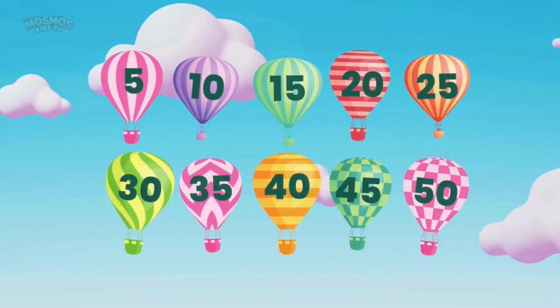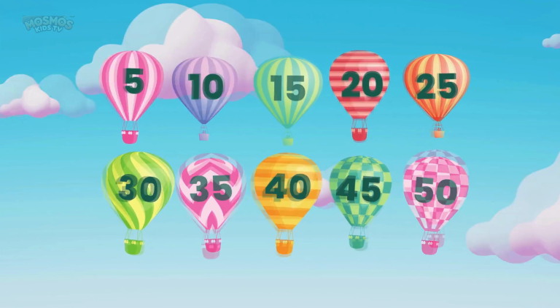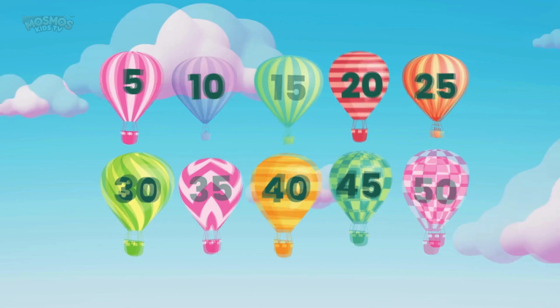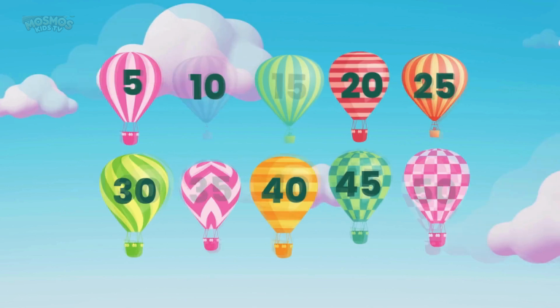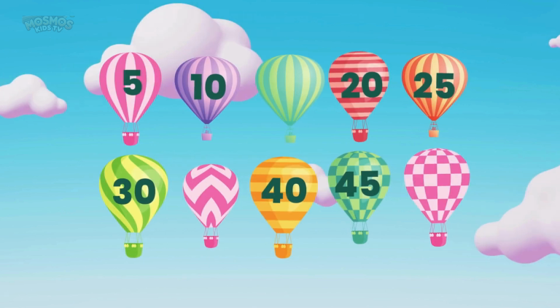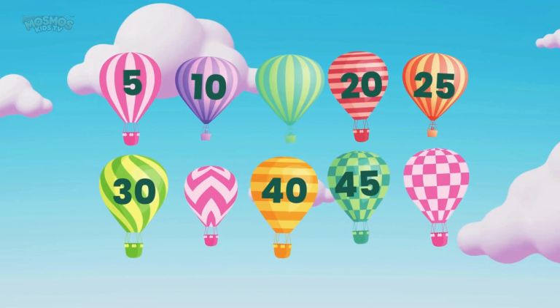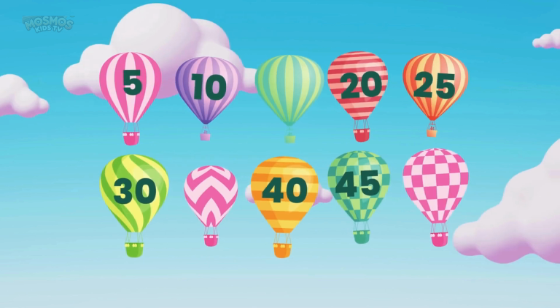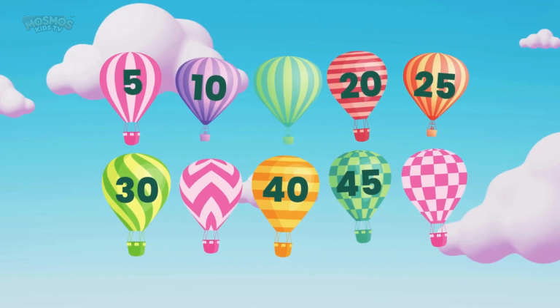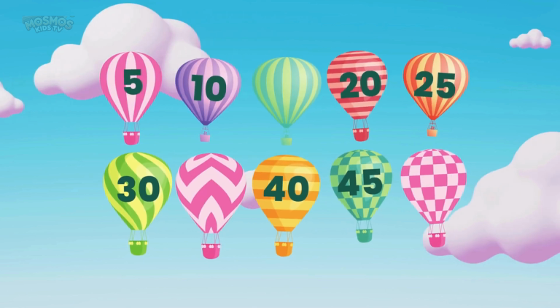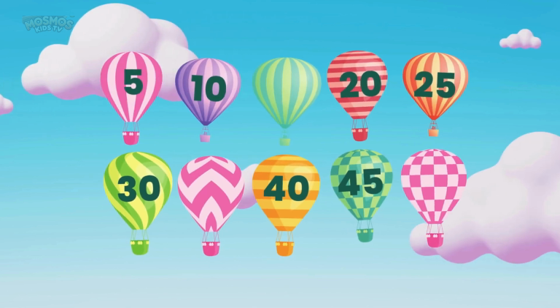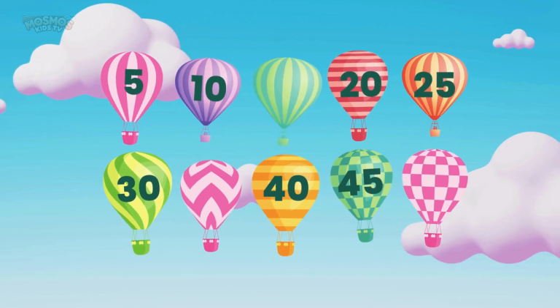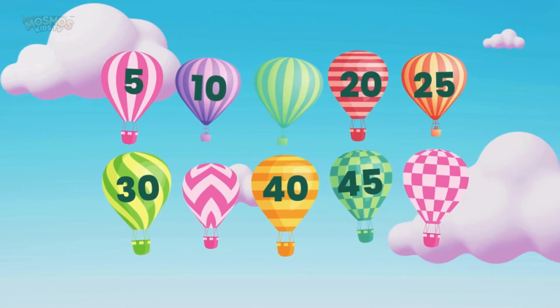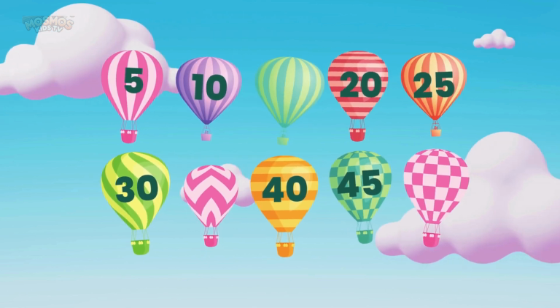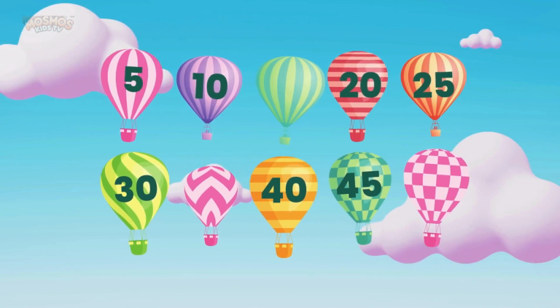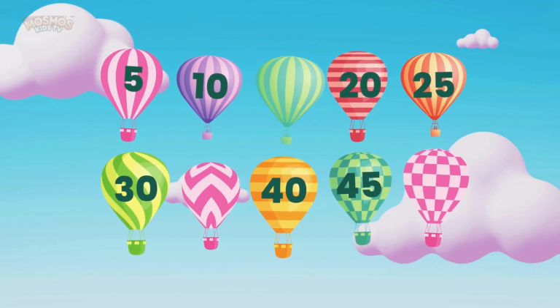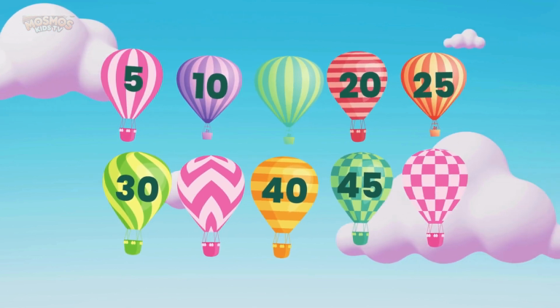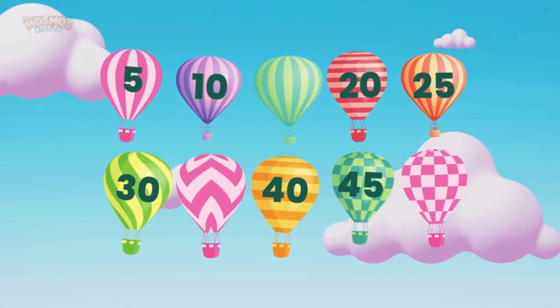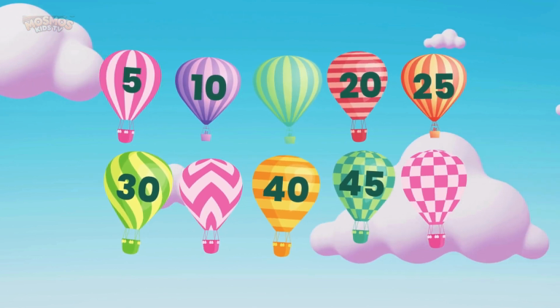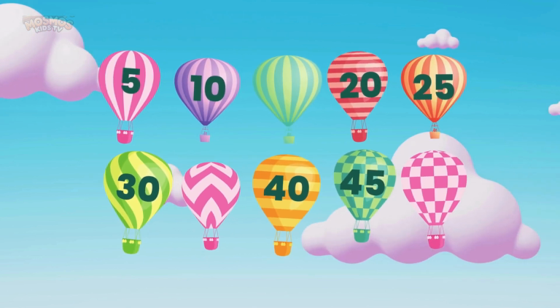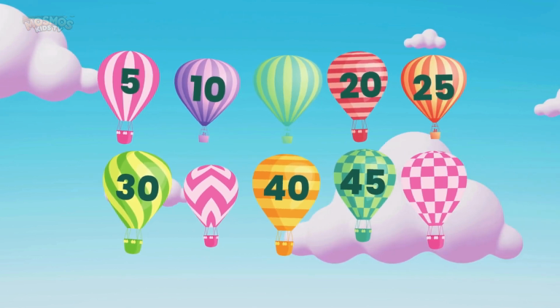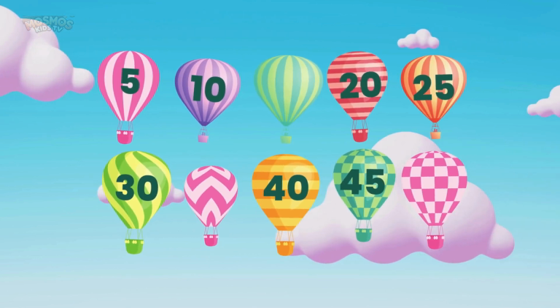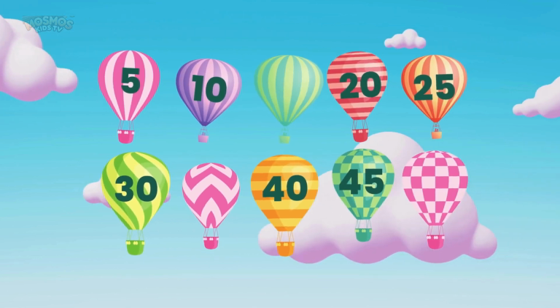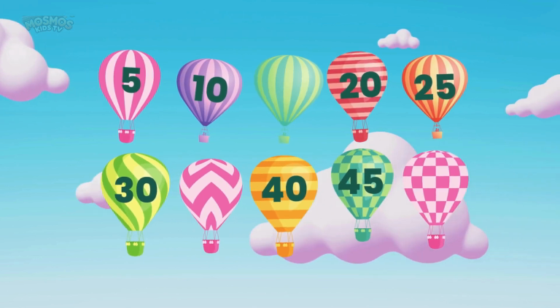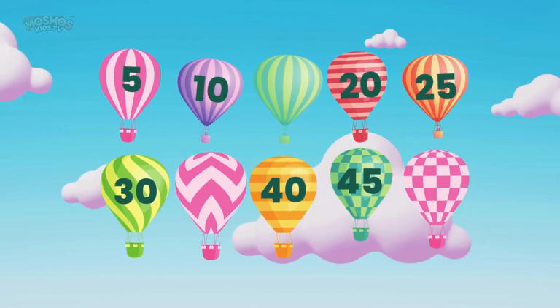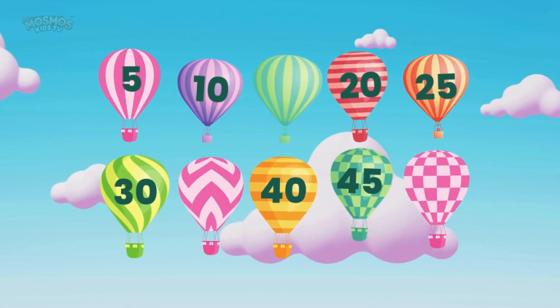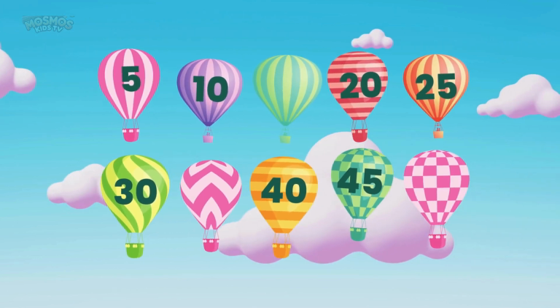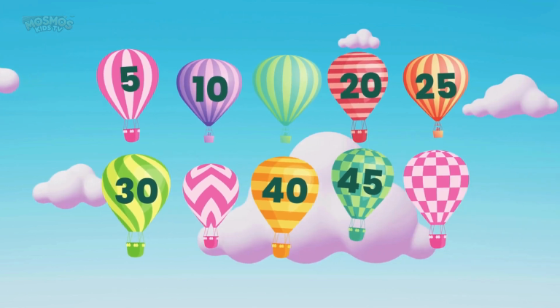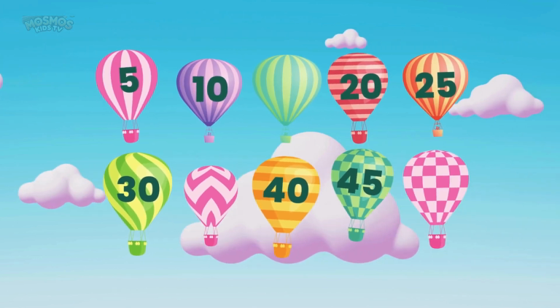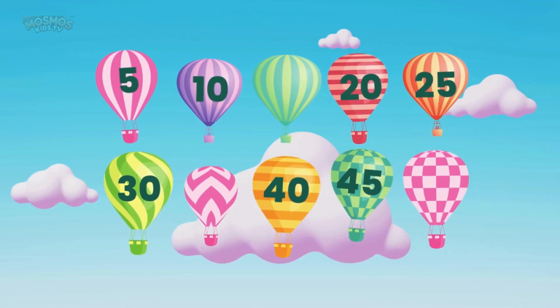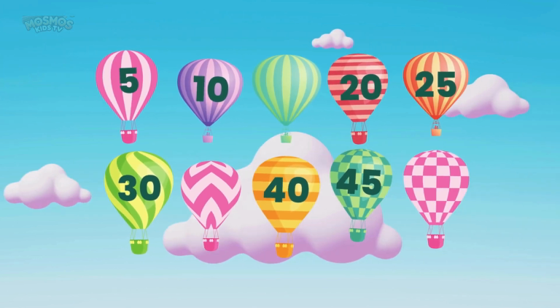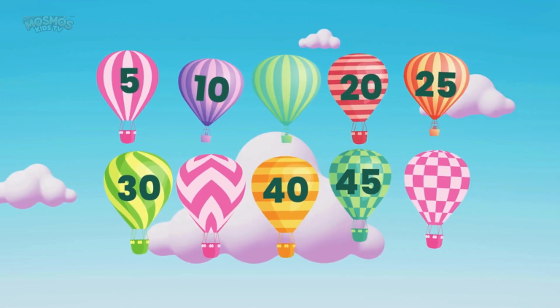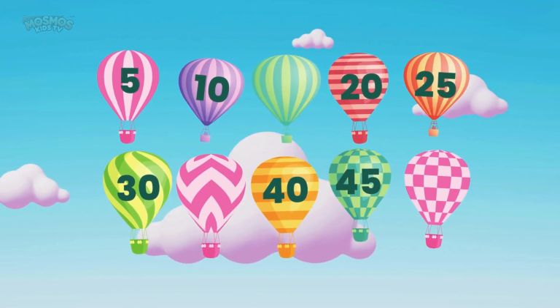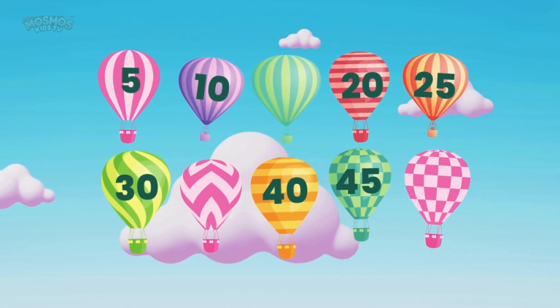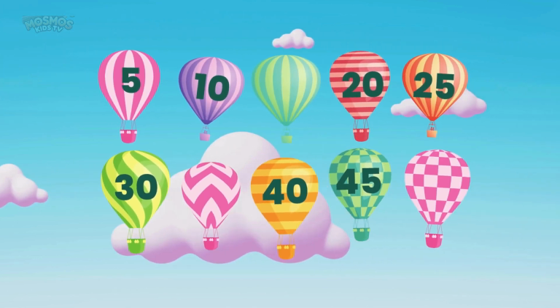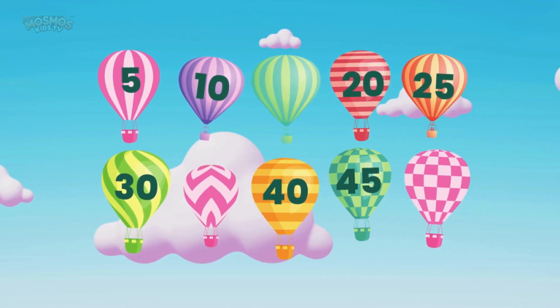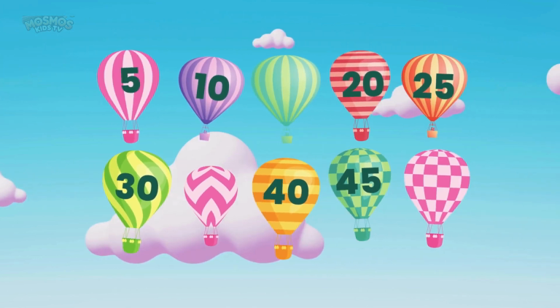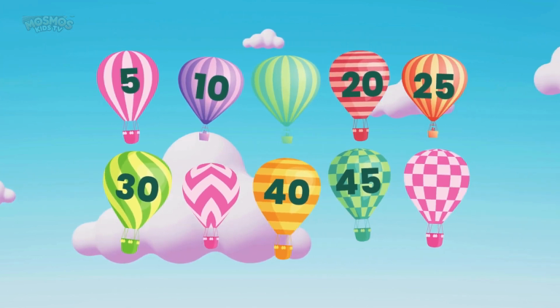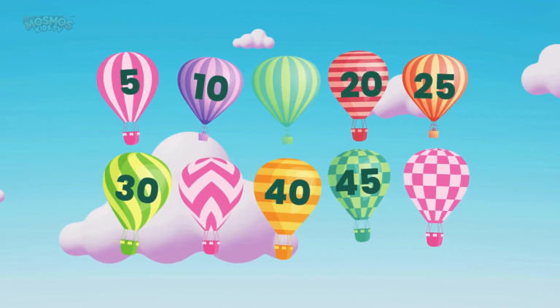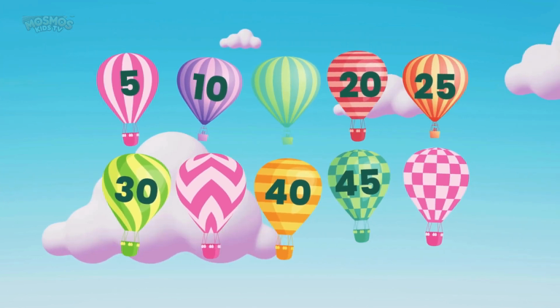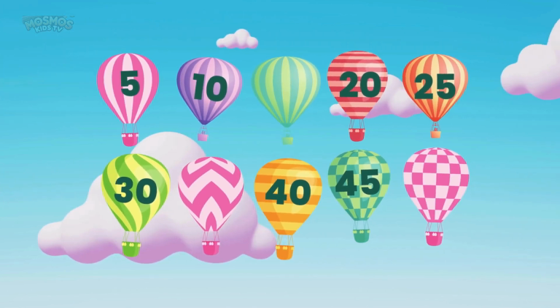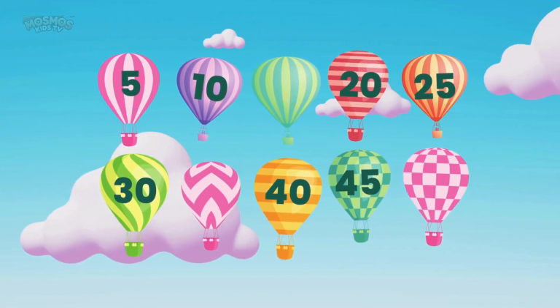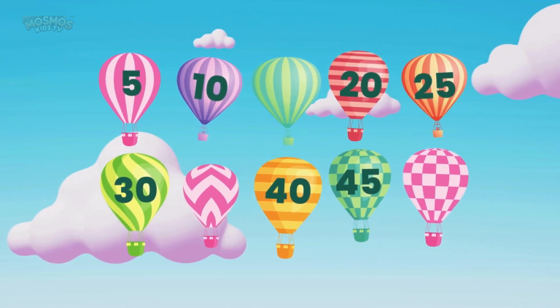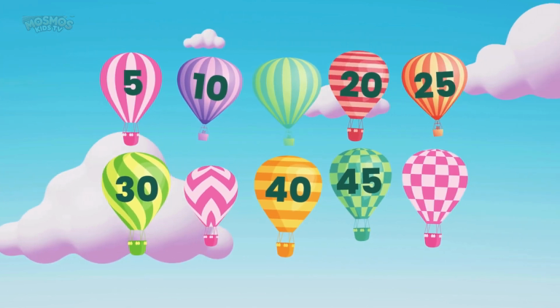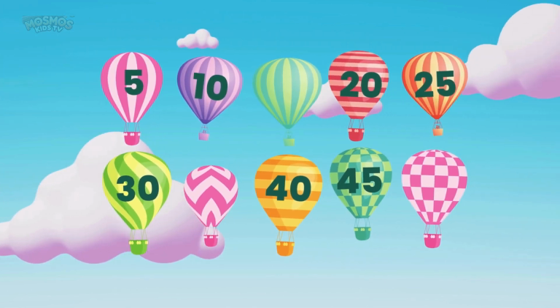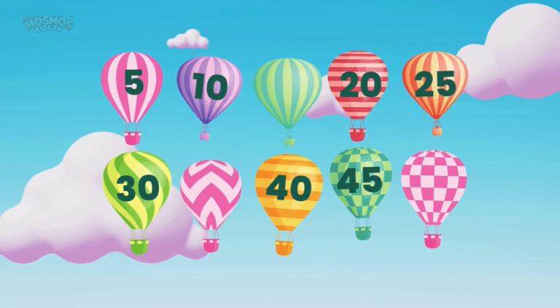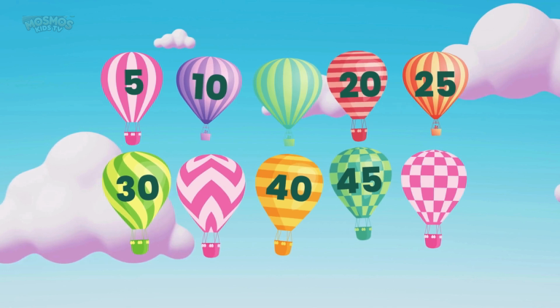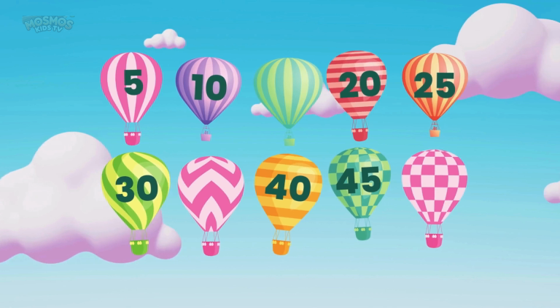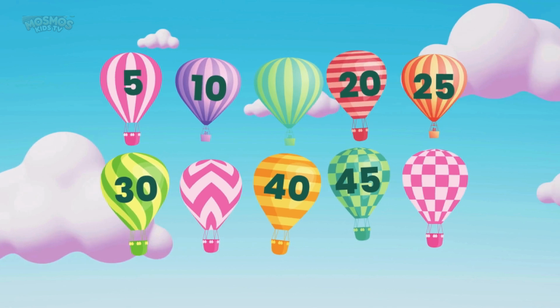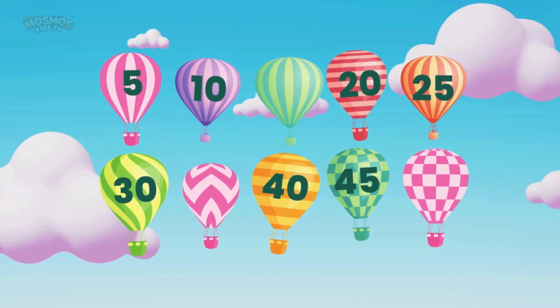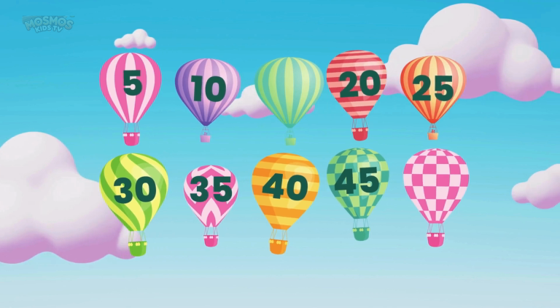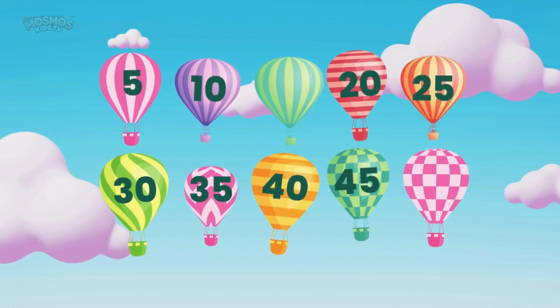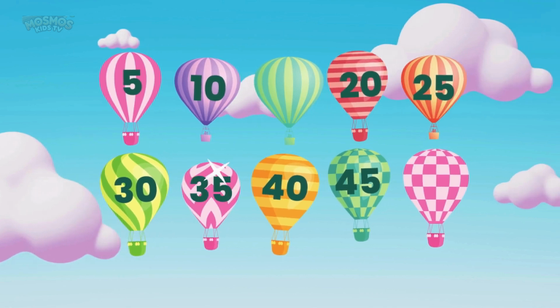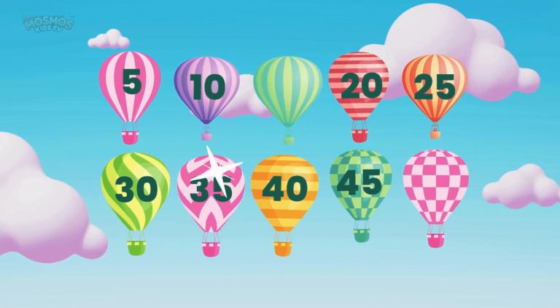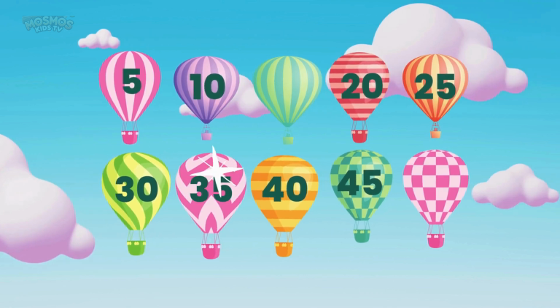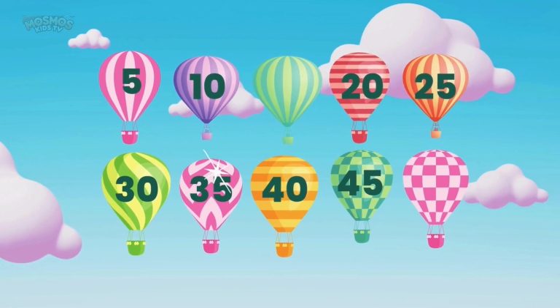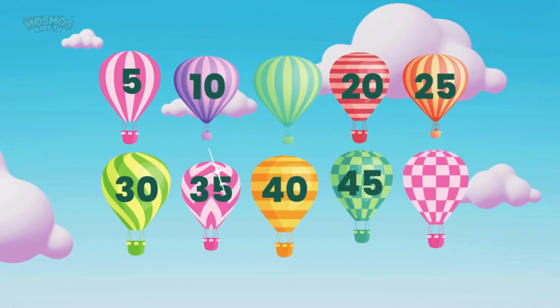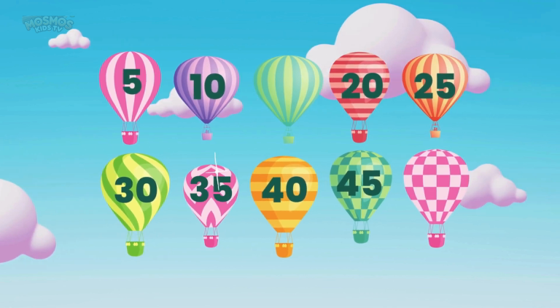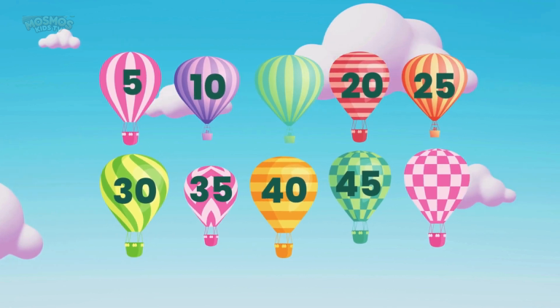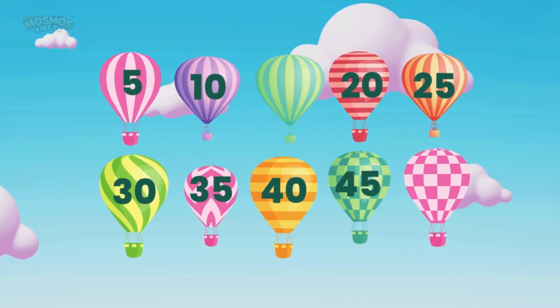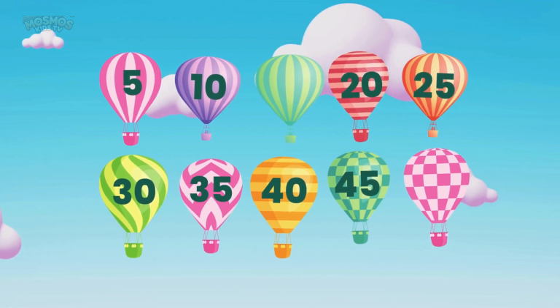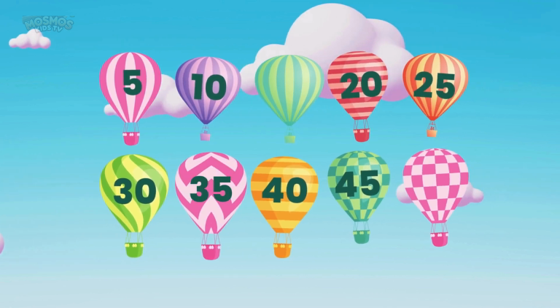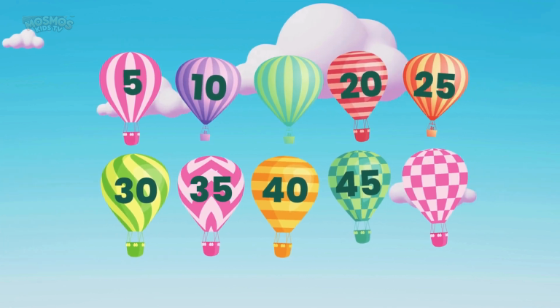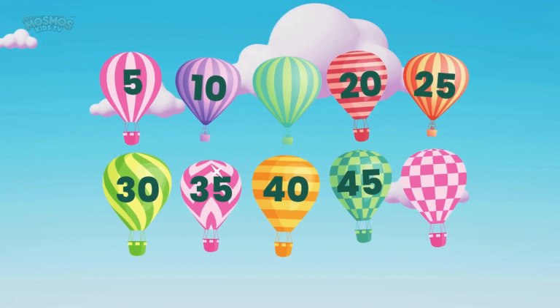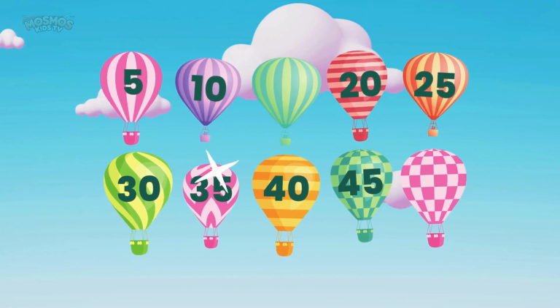Now let's play a guessing game with the air balloons. Which balloon comes after thirty? Yes, thirty-five. Great job.